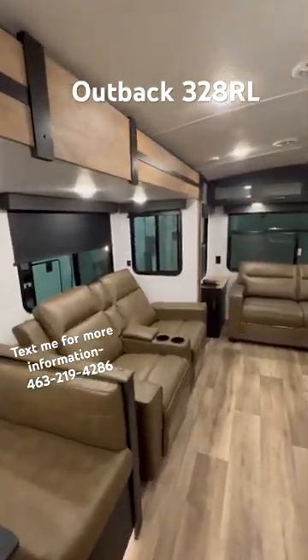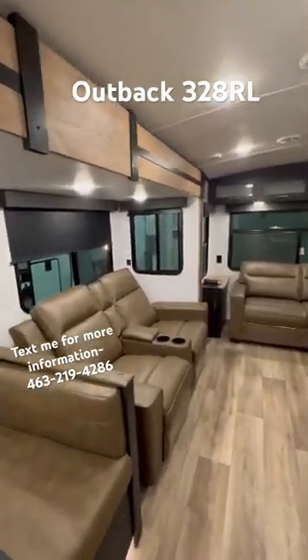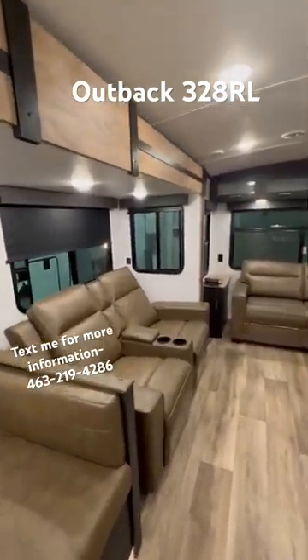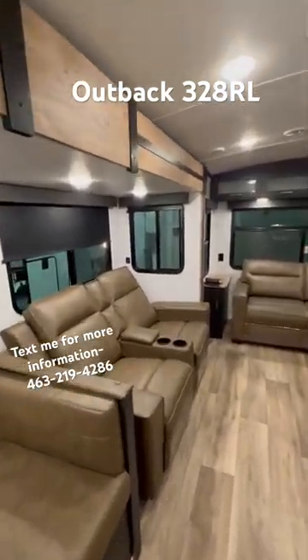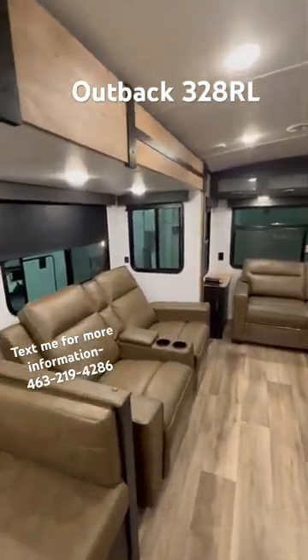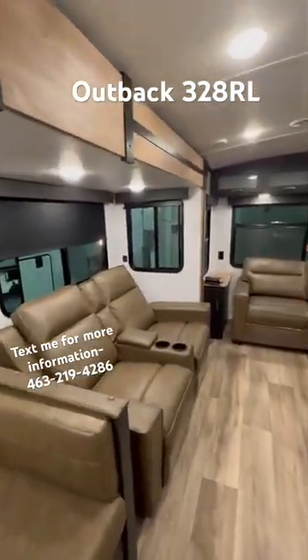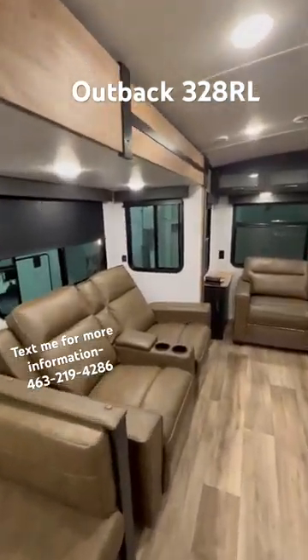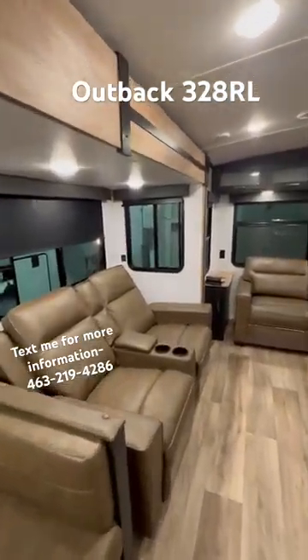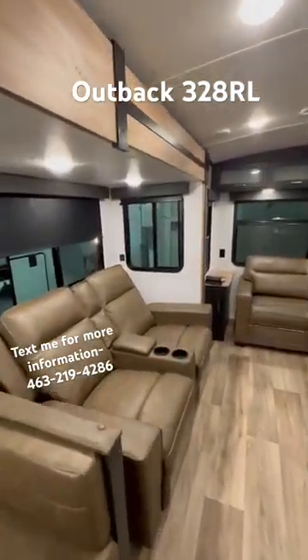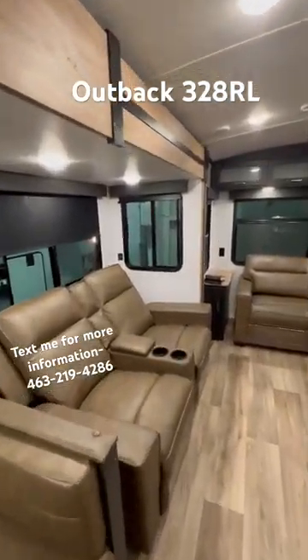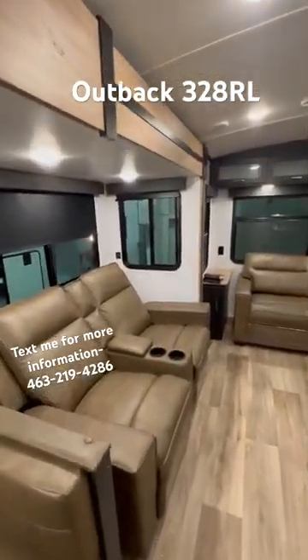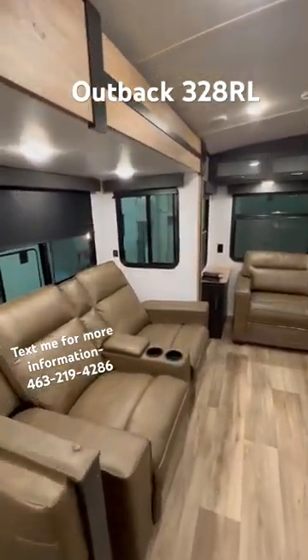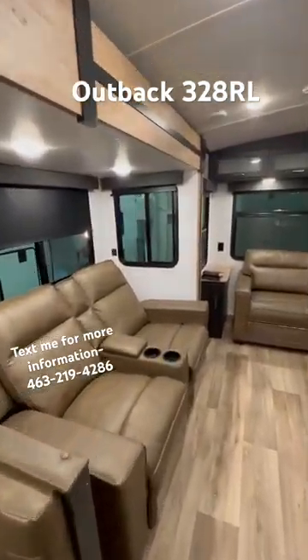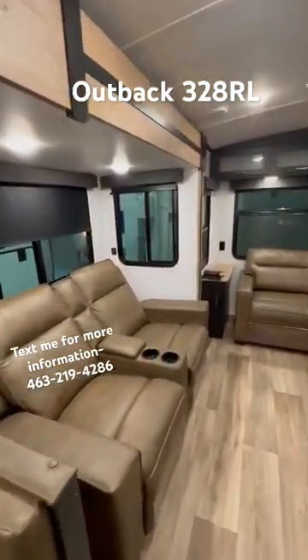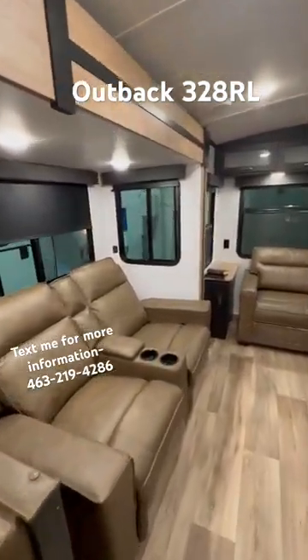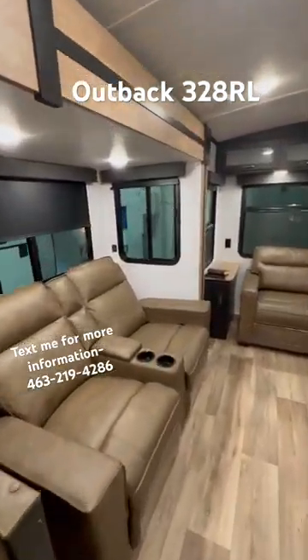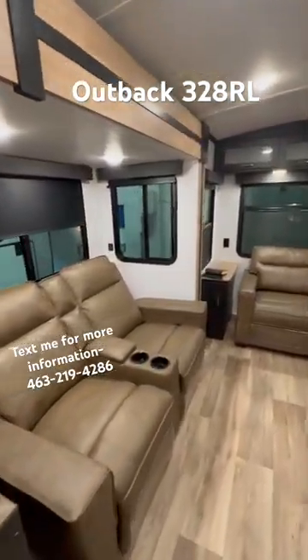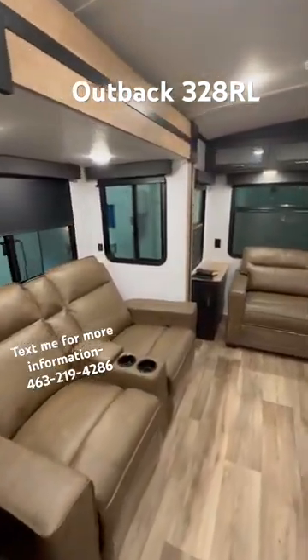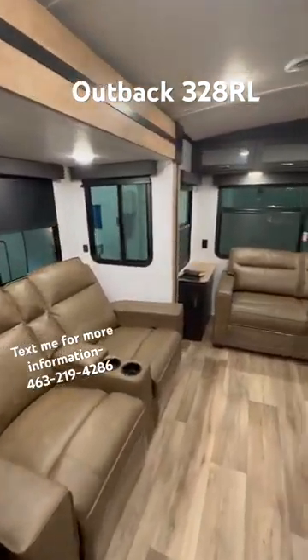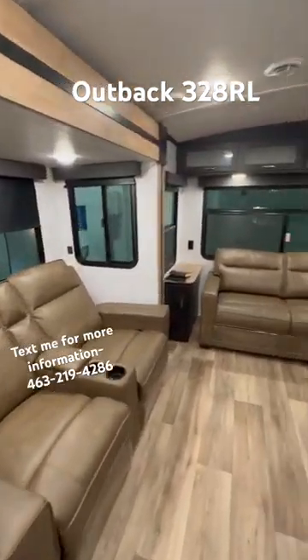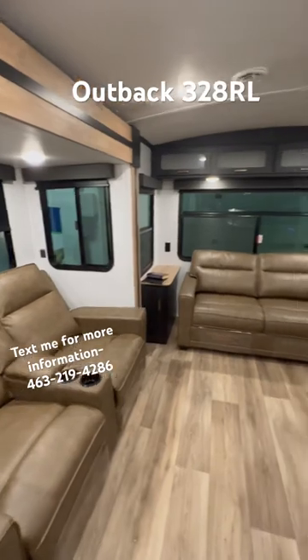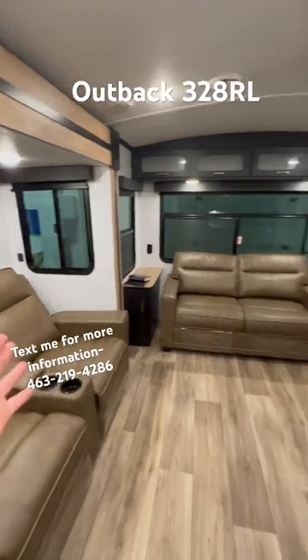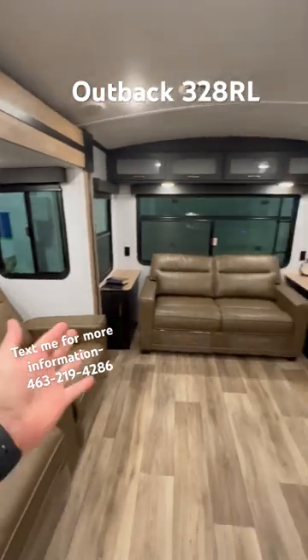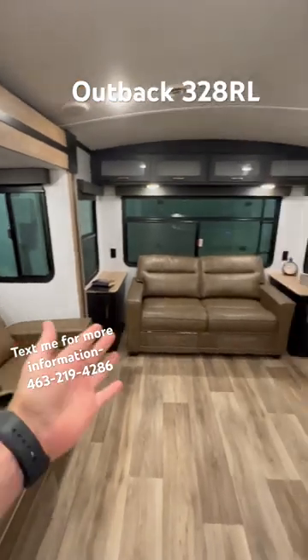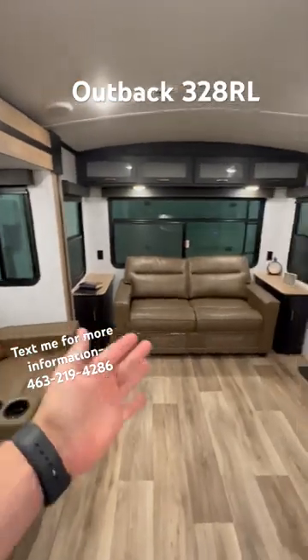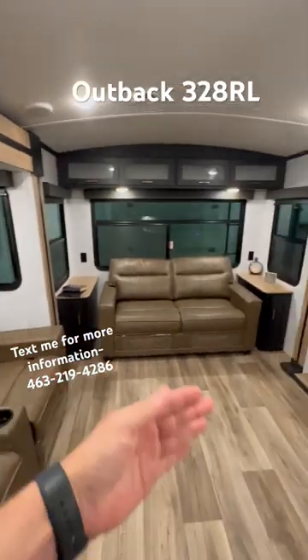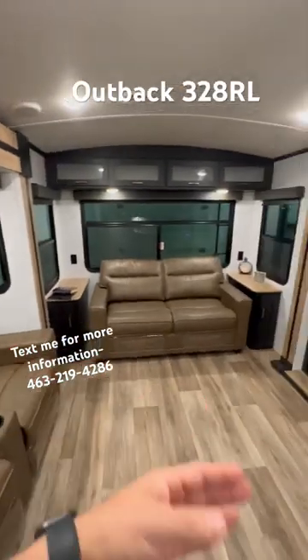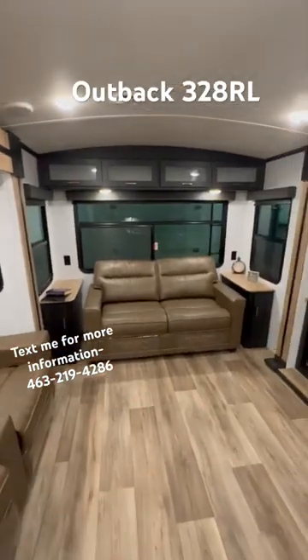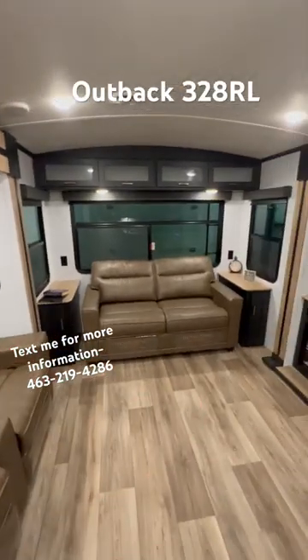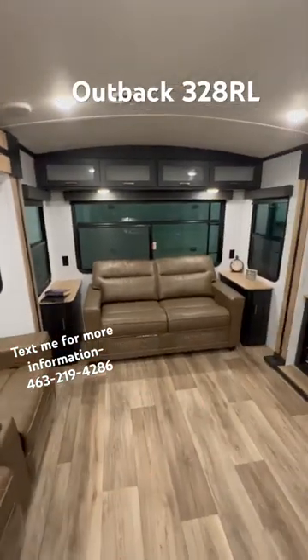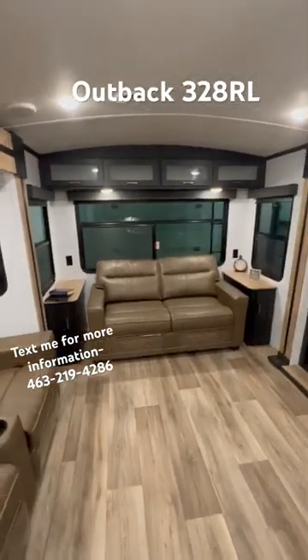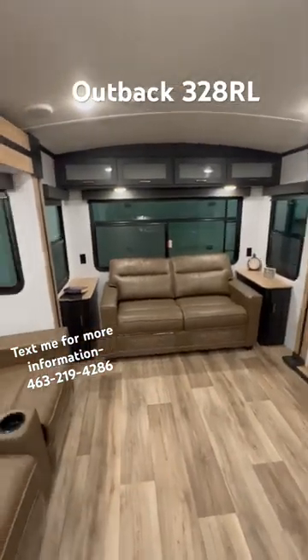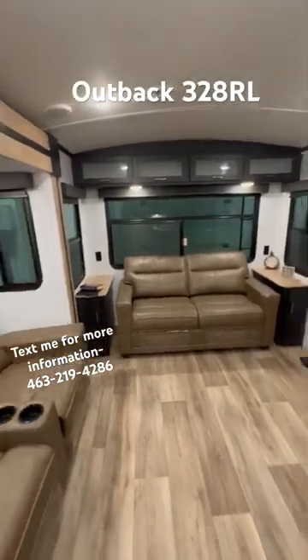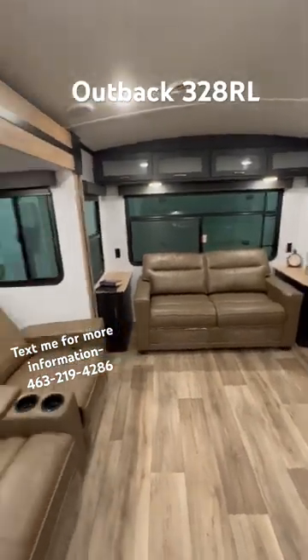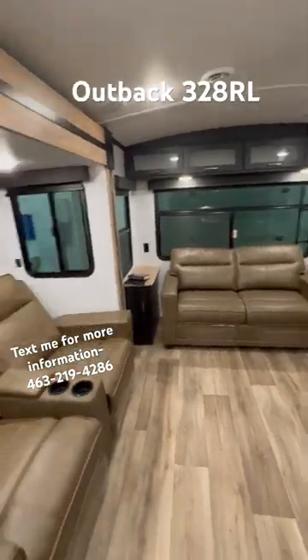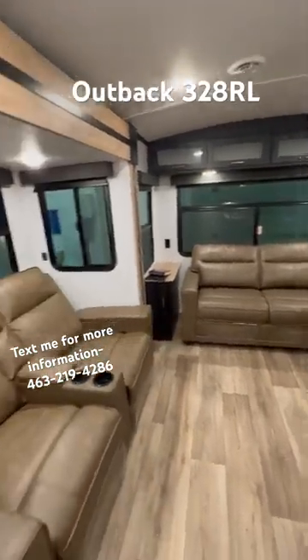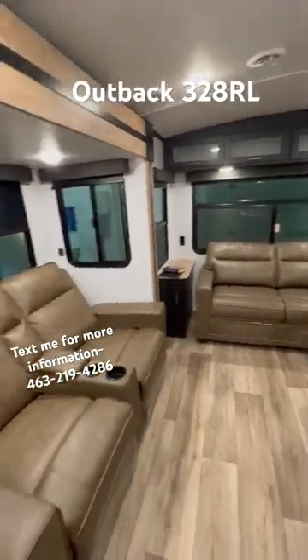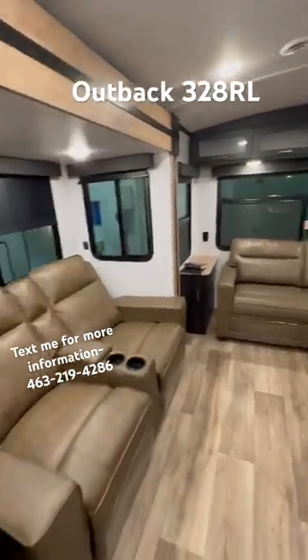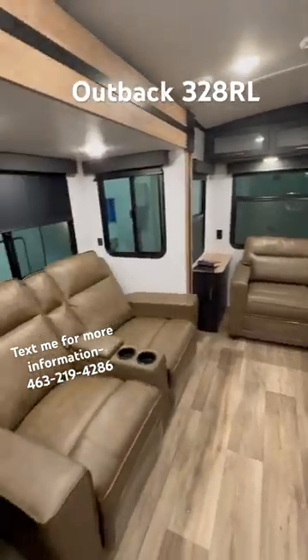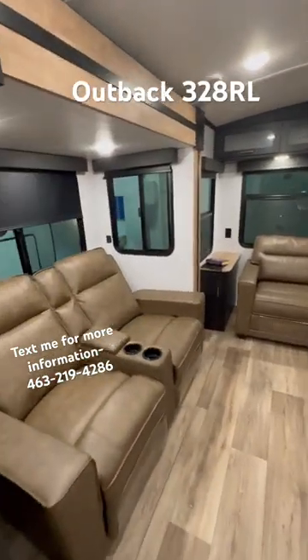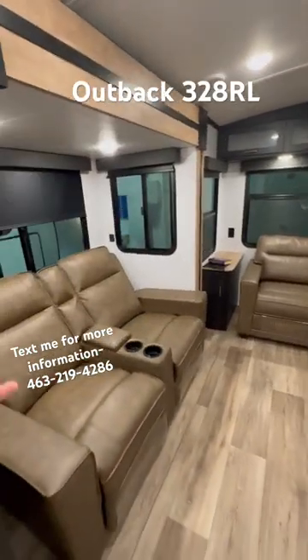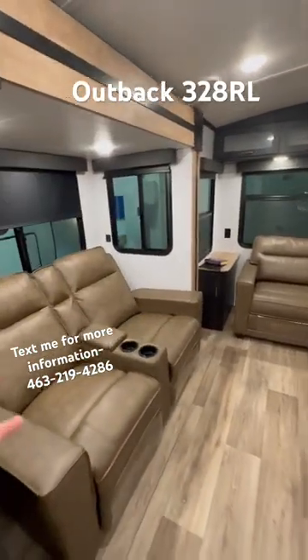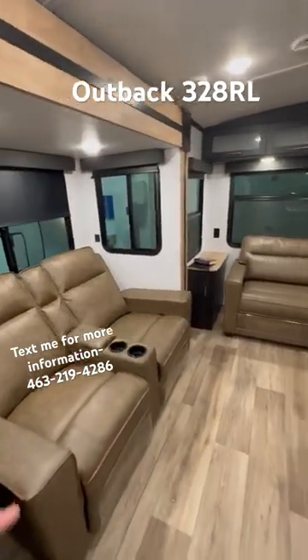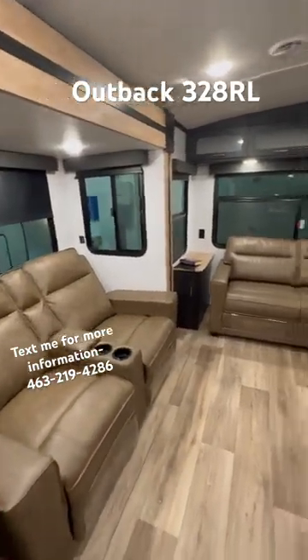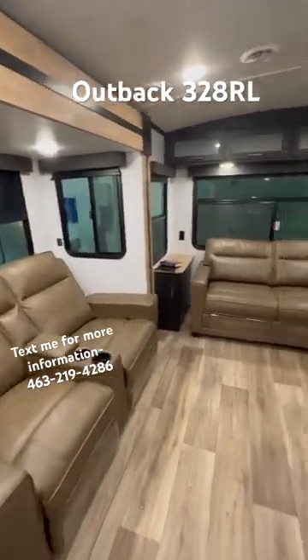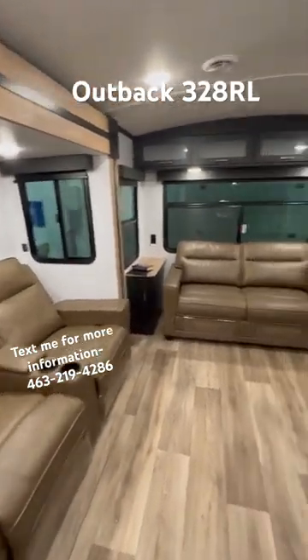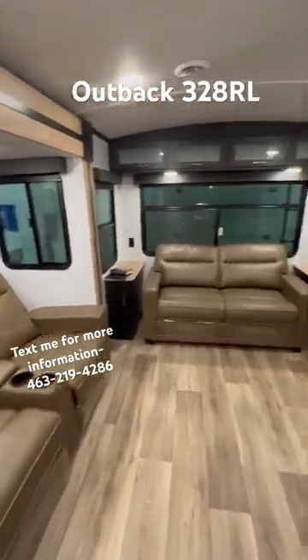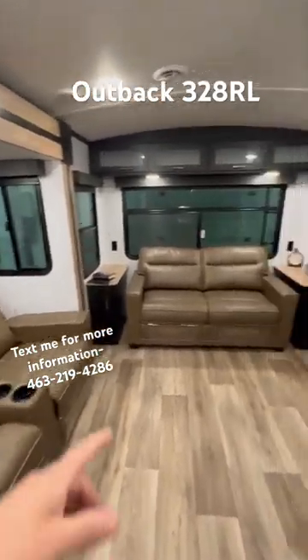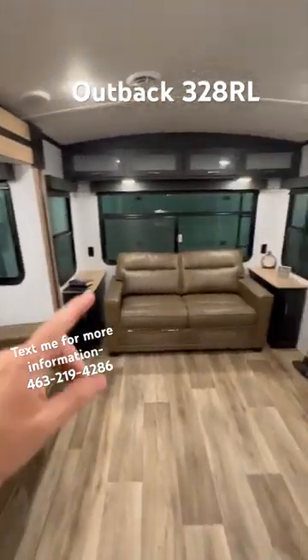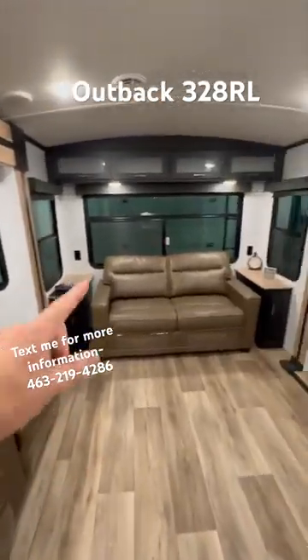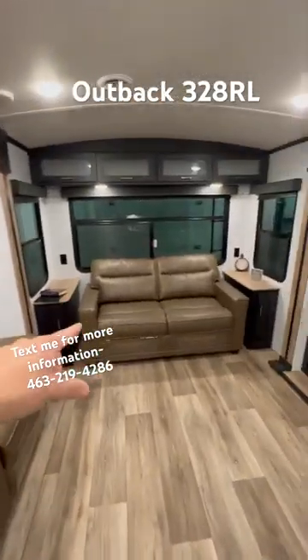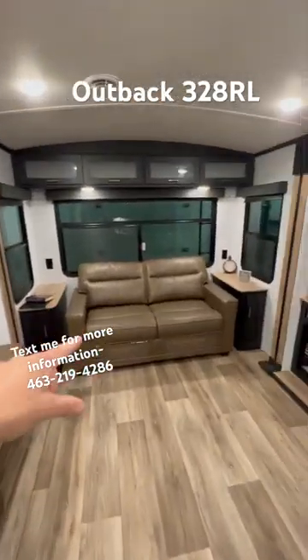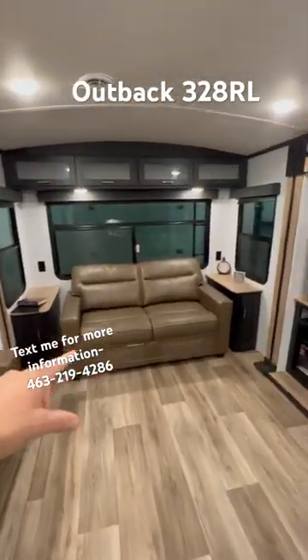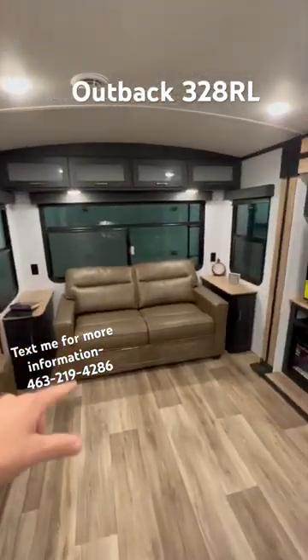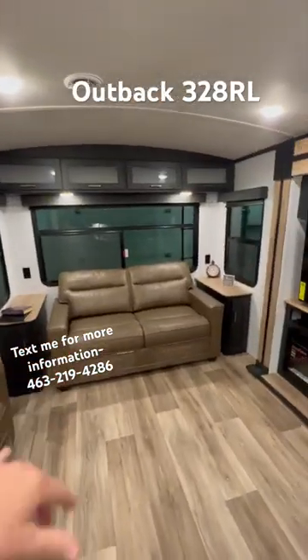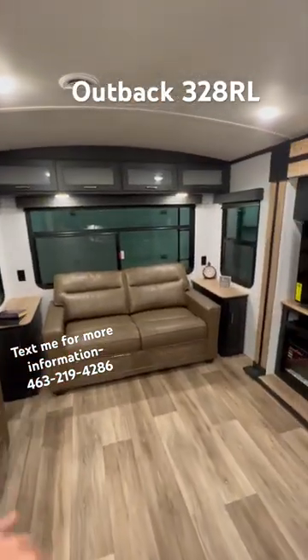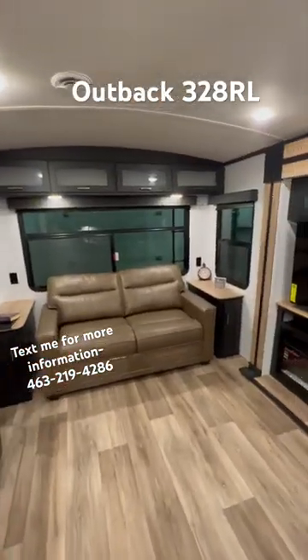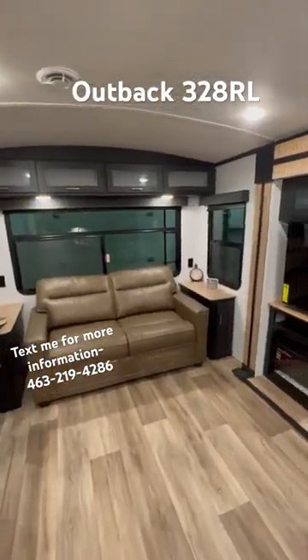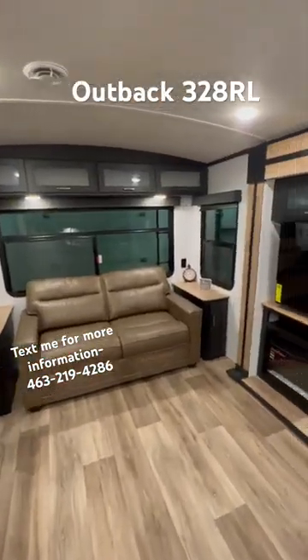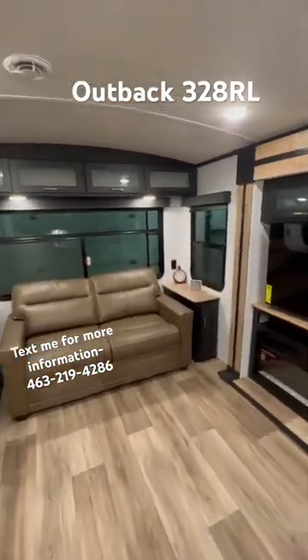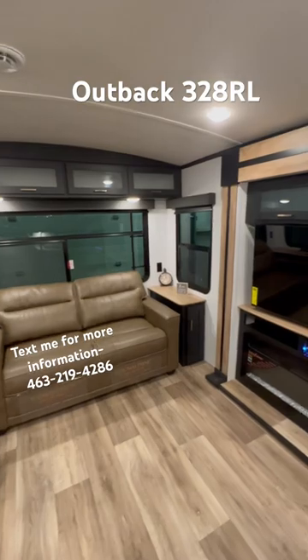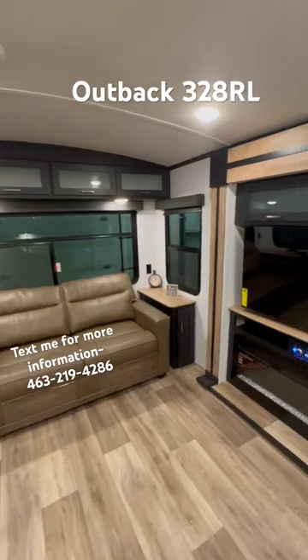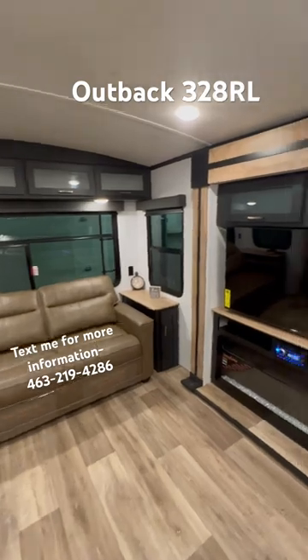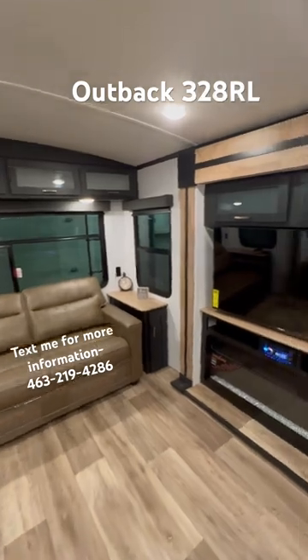You have a booth dinette here, and Thomas Payne furniture on the back side — recliners and a pull-out sofa that sleeps two.